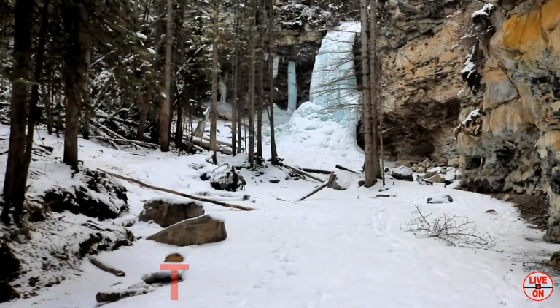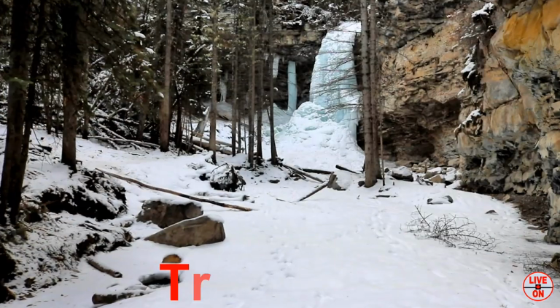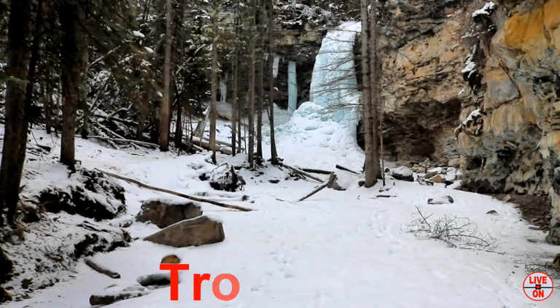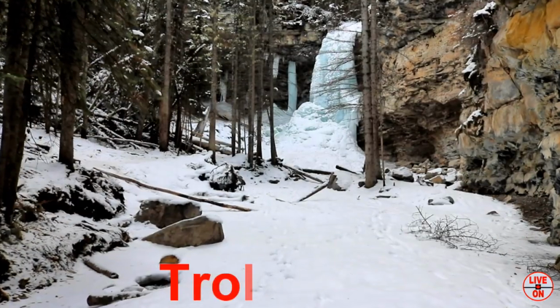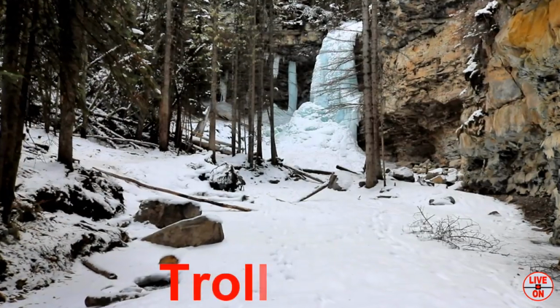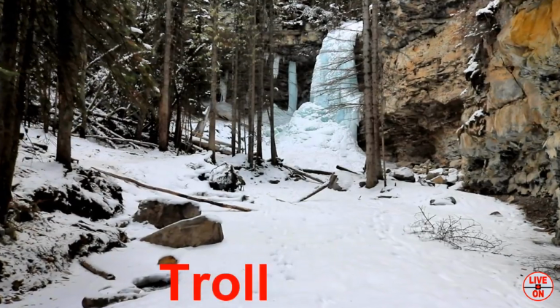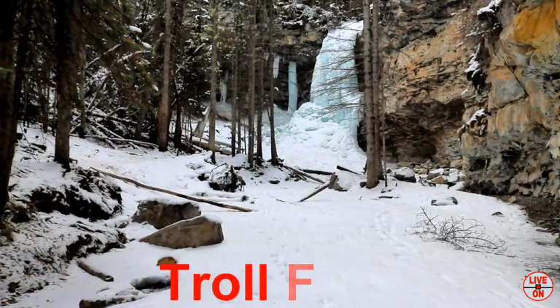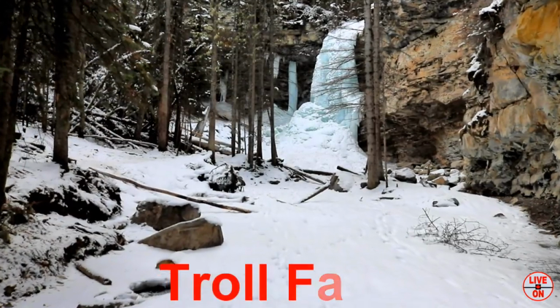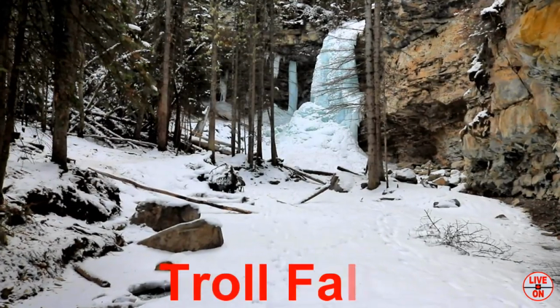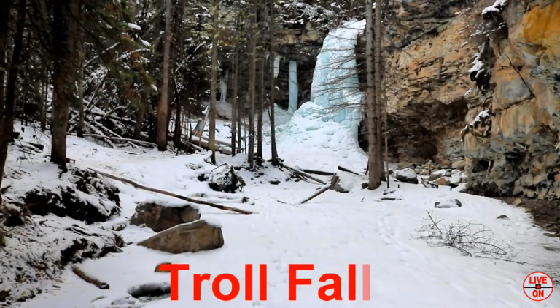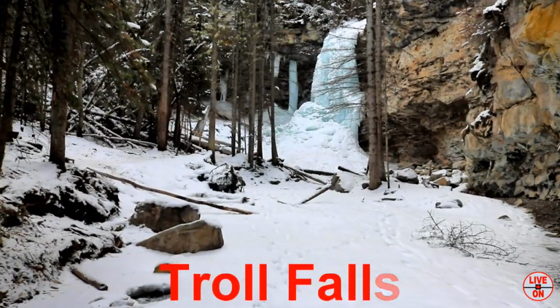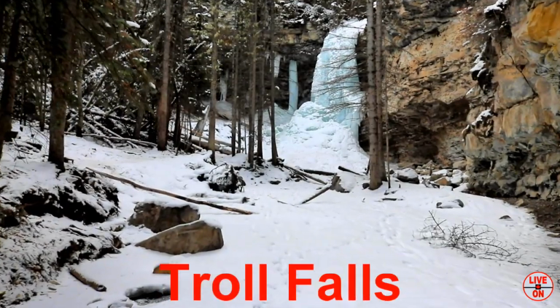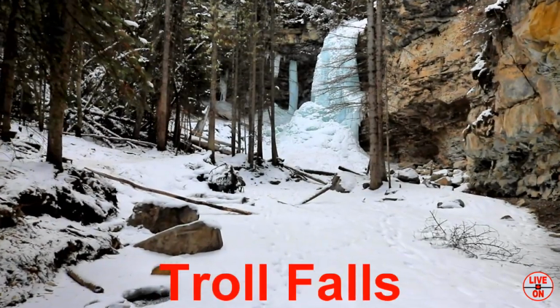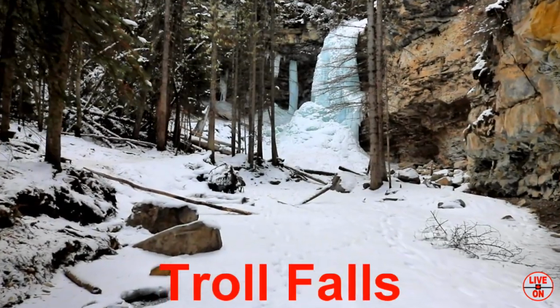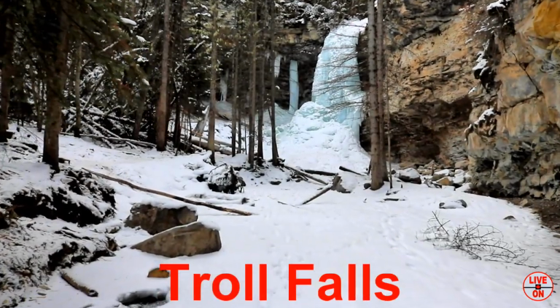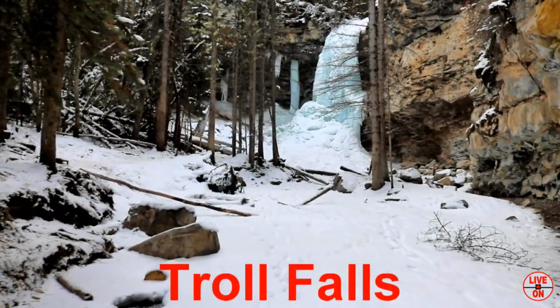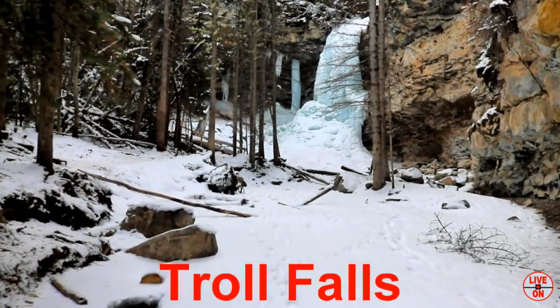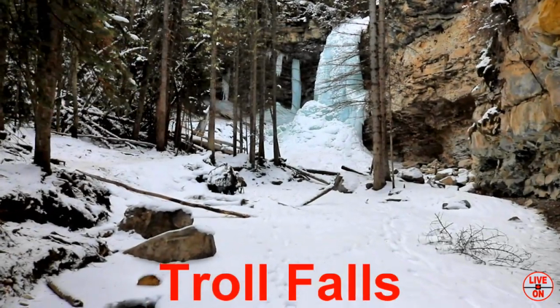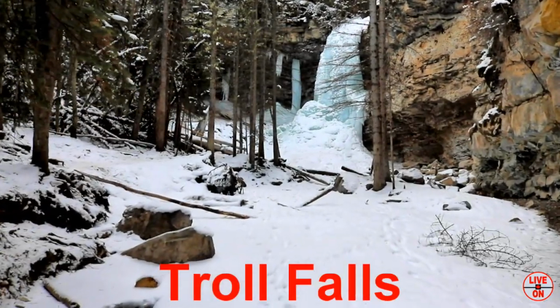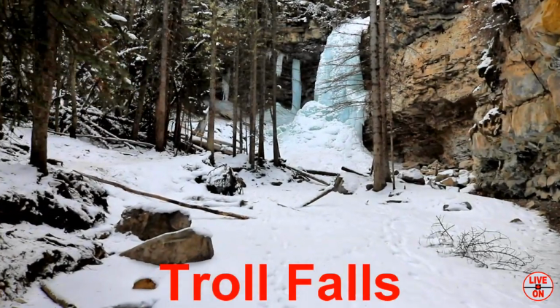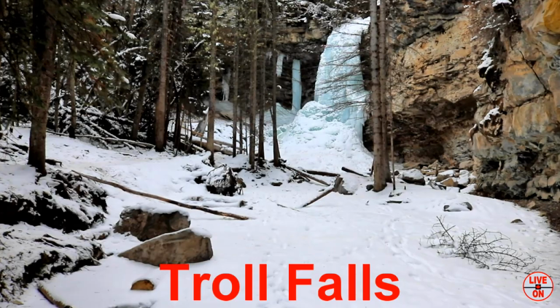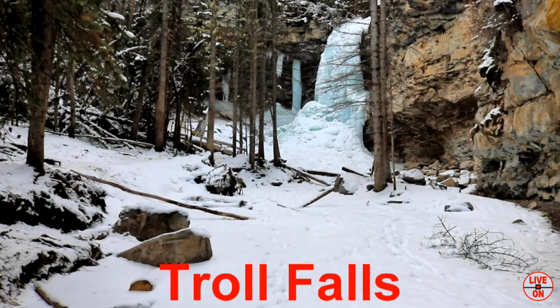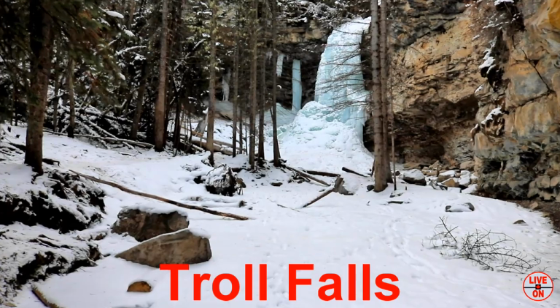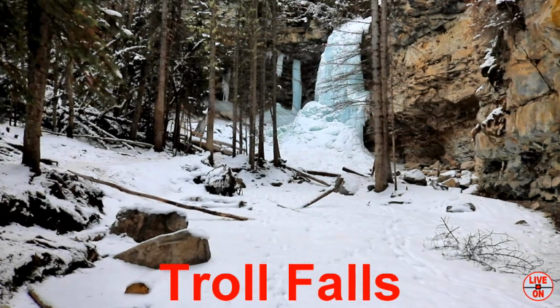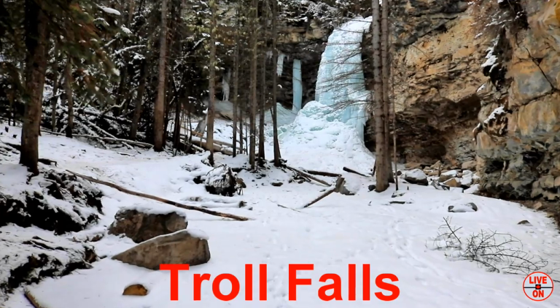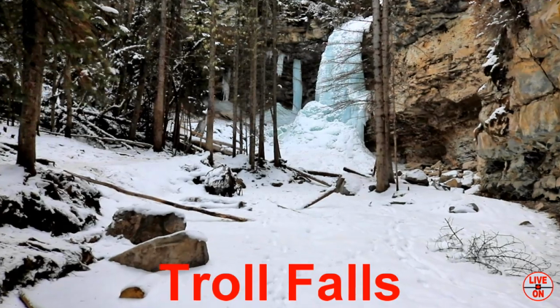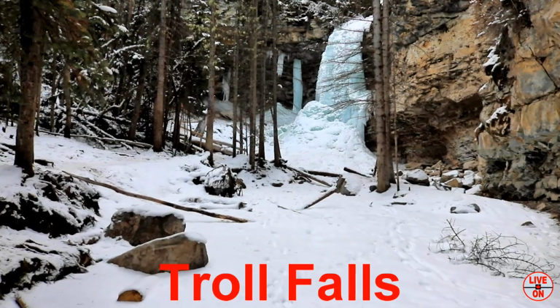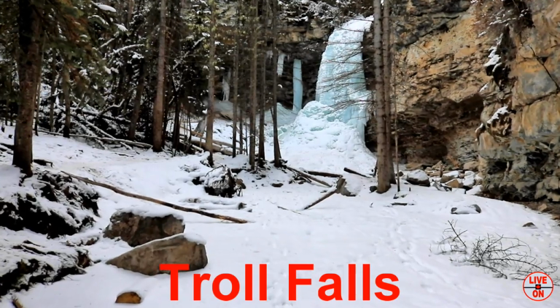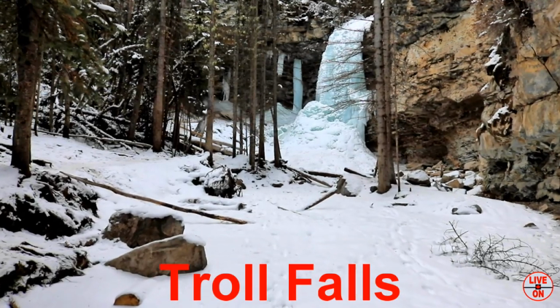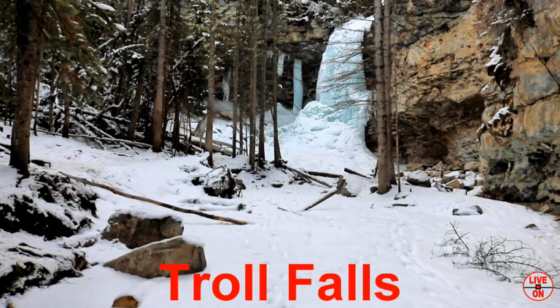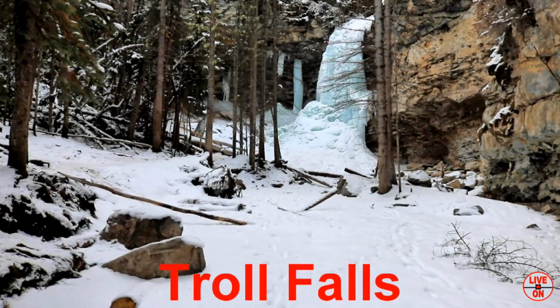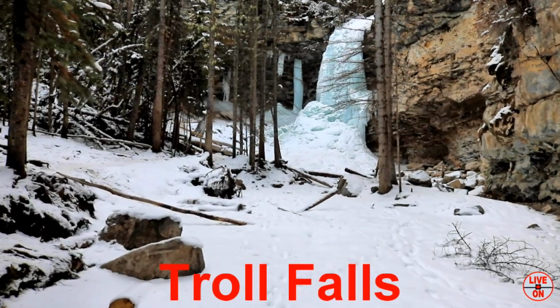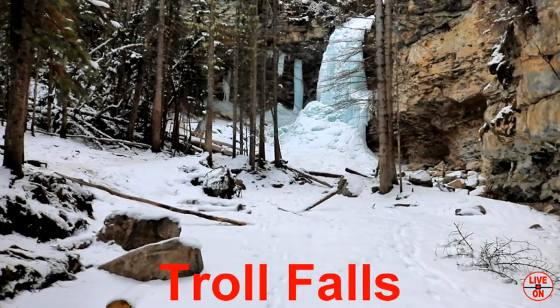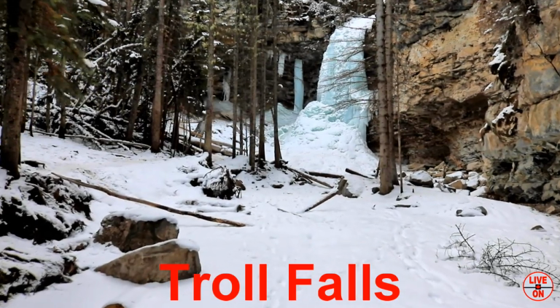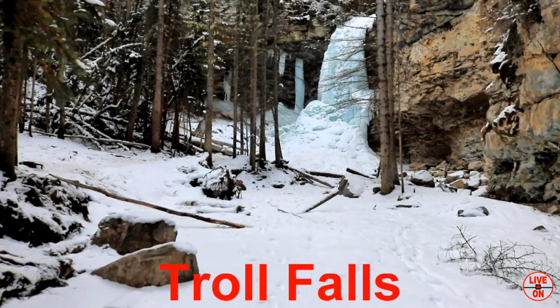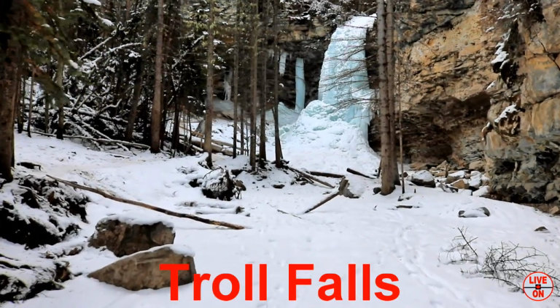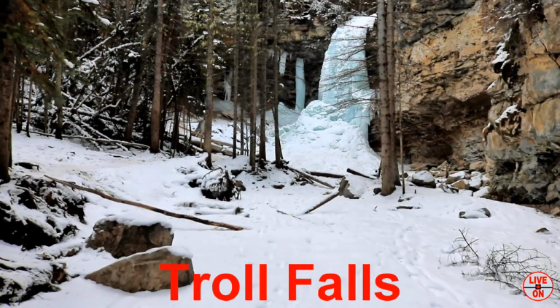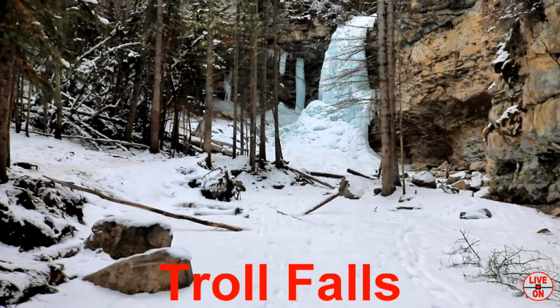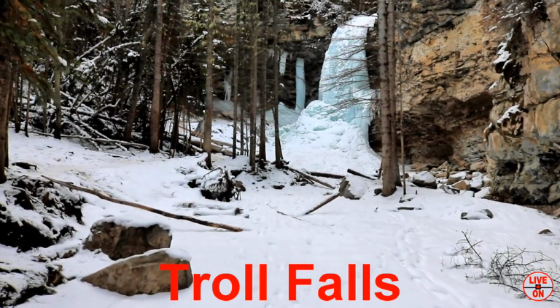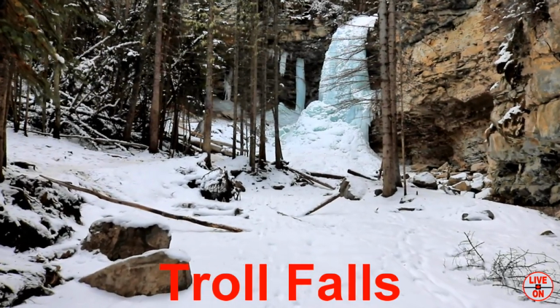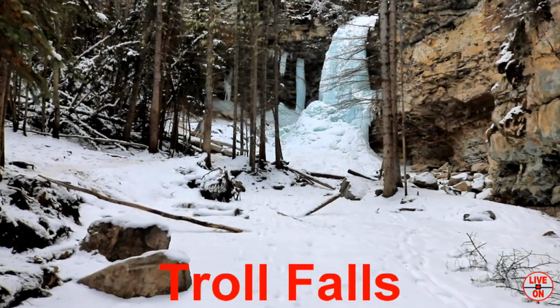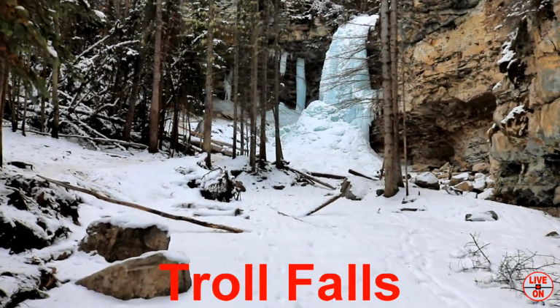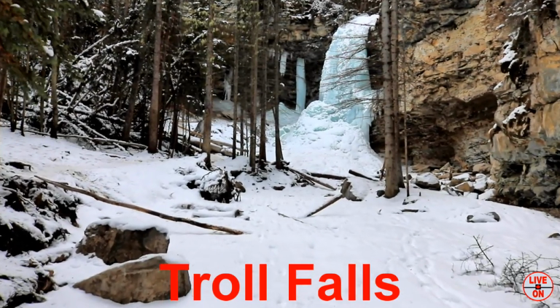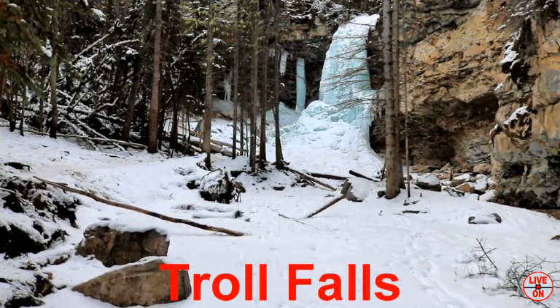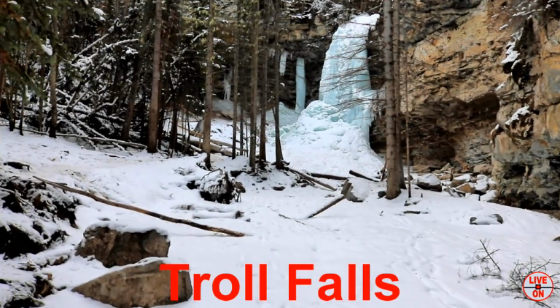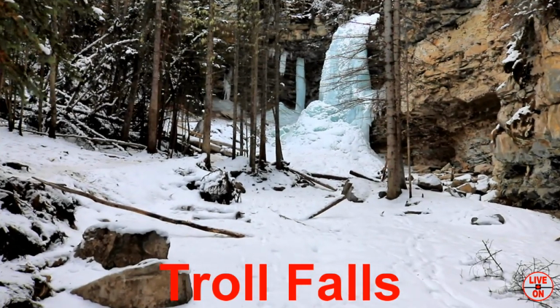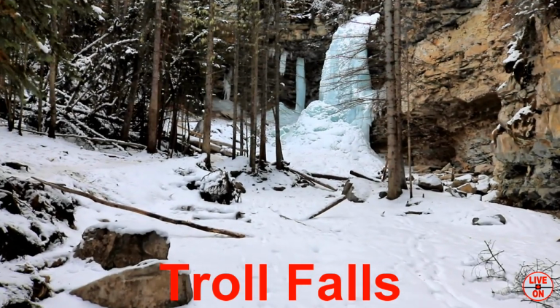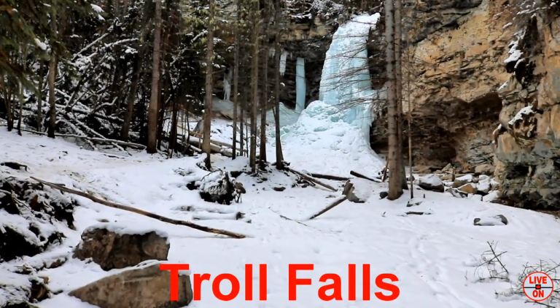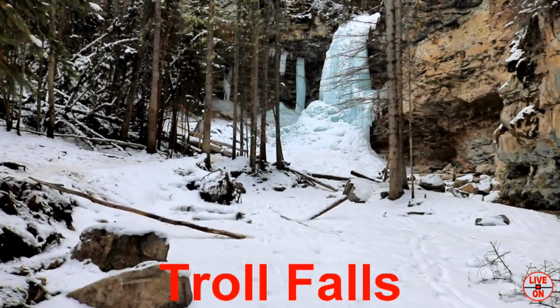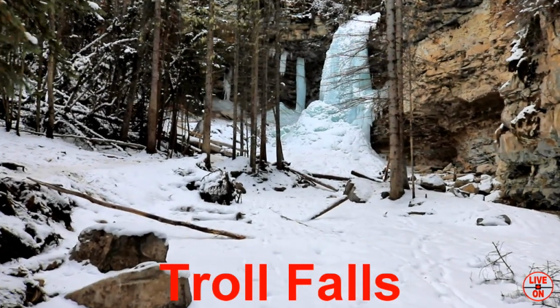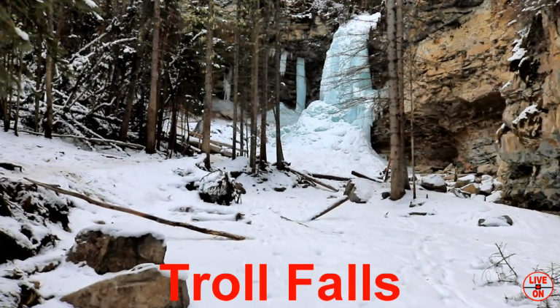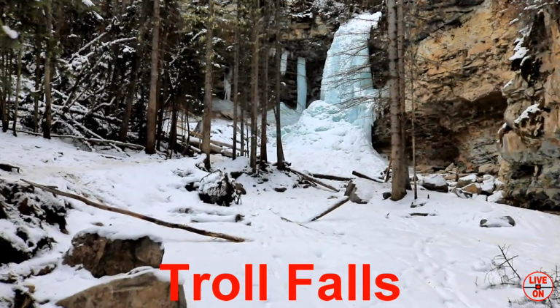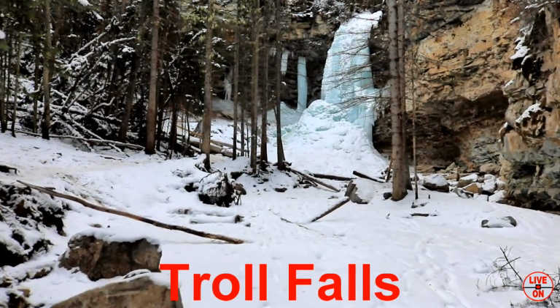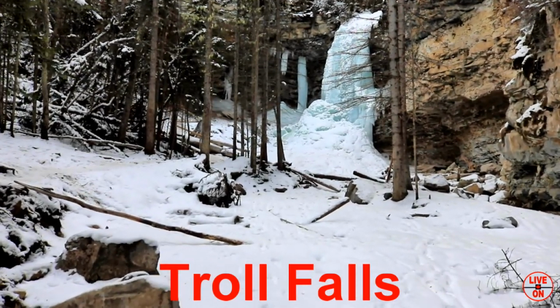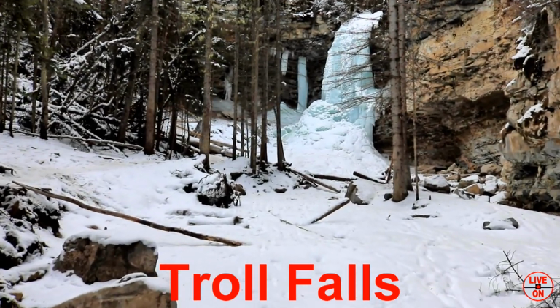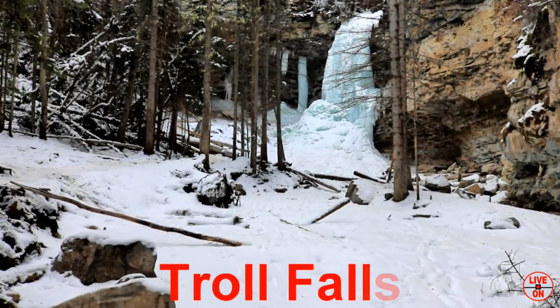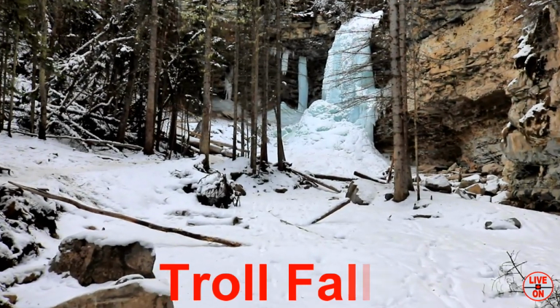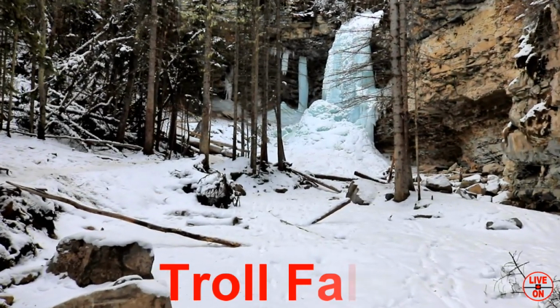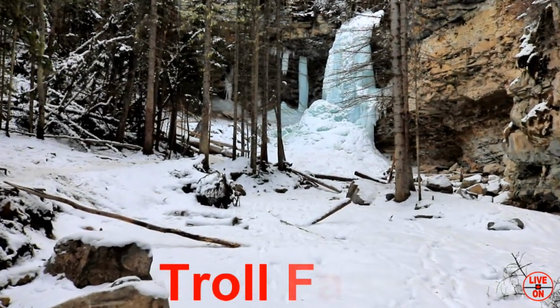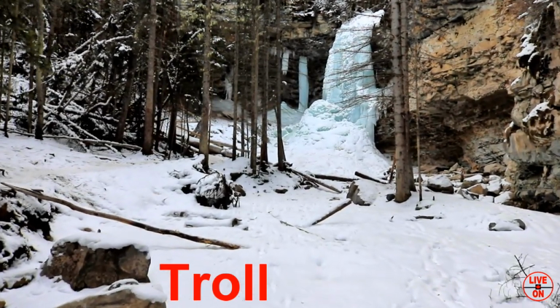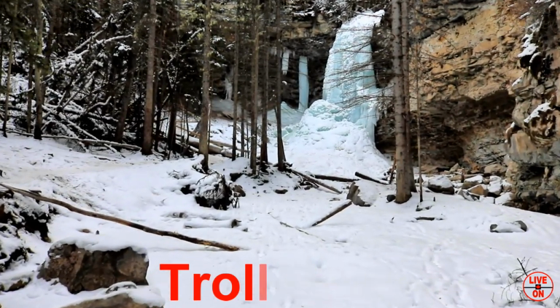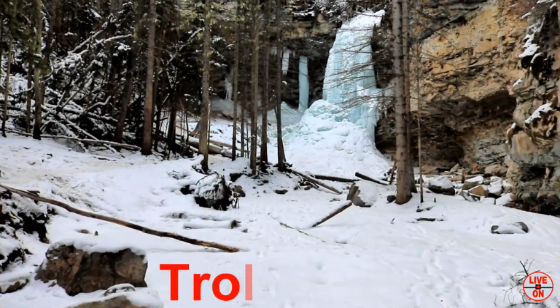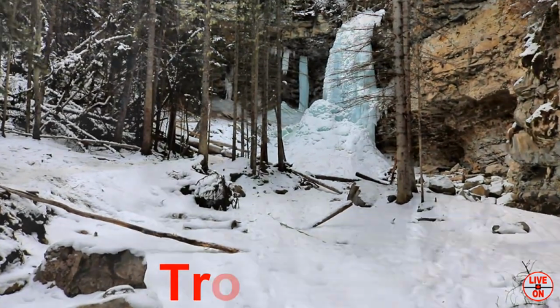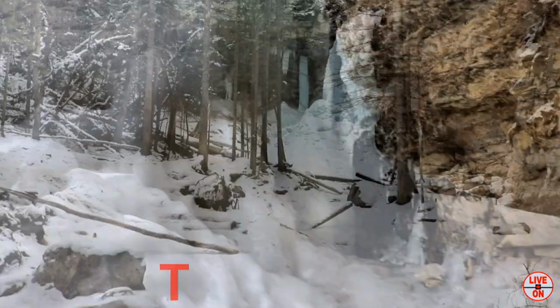Troll Falls is the first on our list. It's the shortest hike, 3.4 kilometers out and back with an elevation gain of 151 meters.